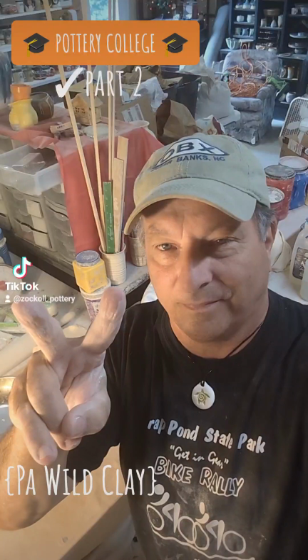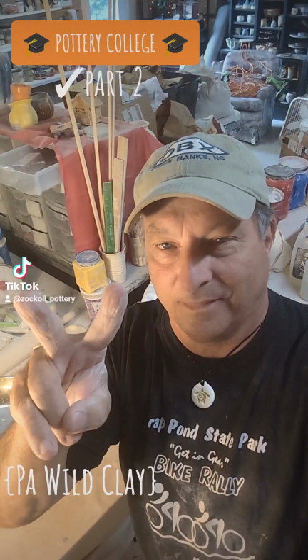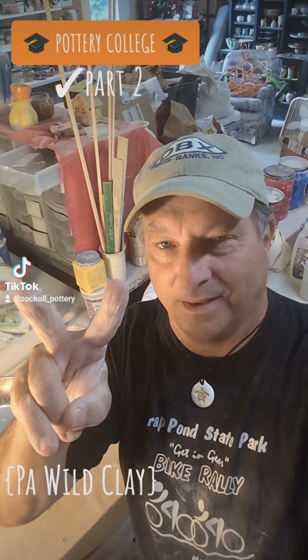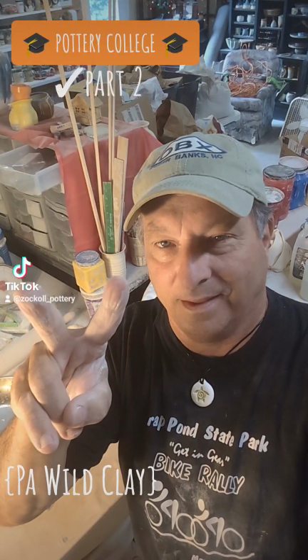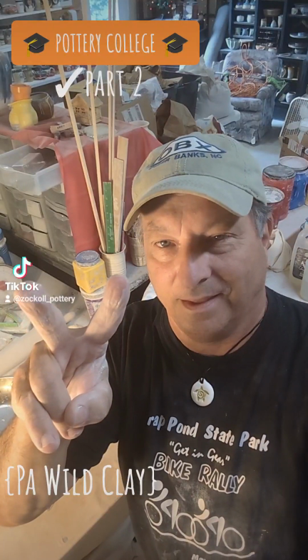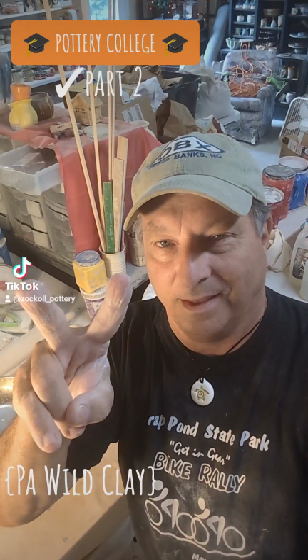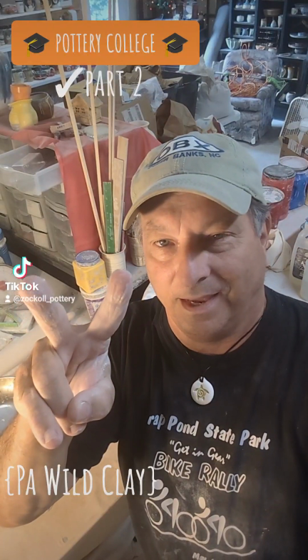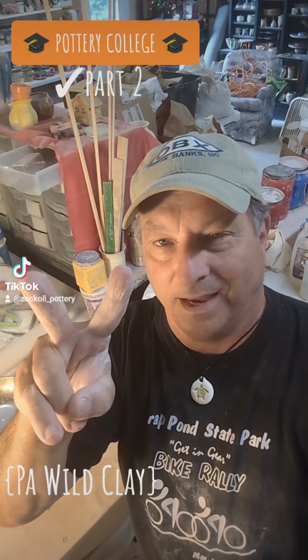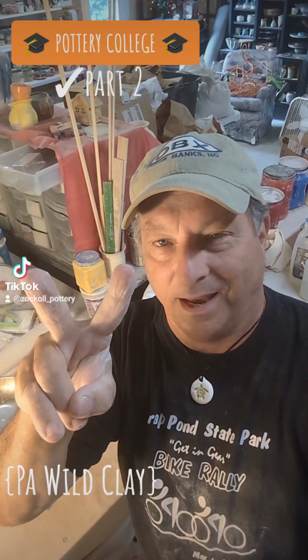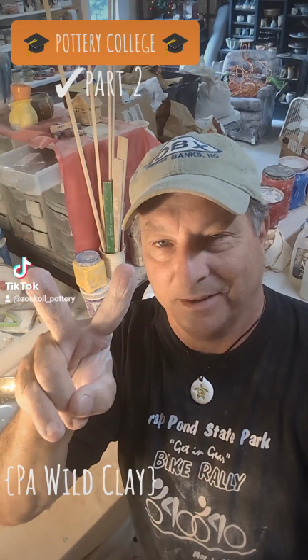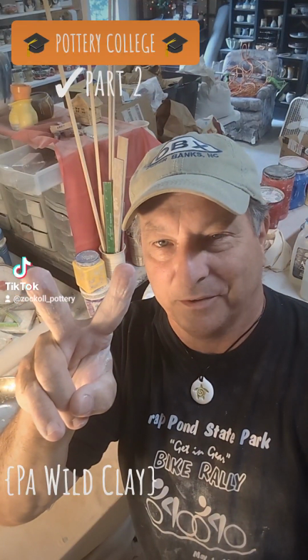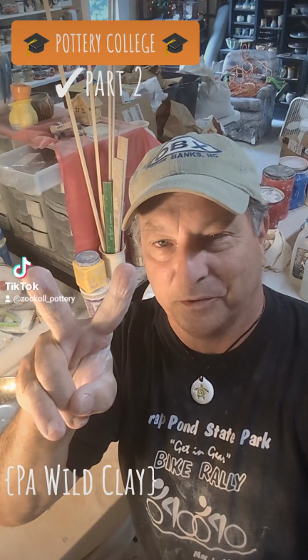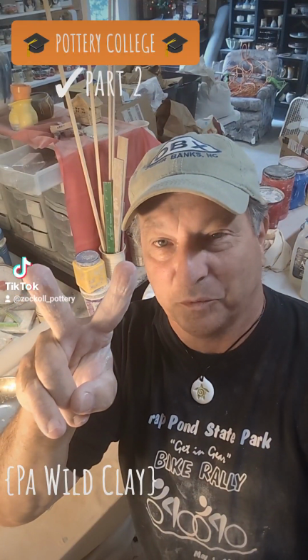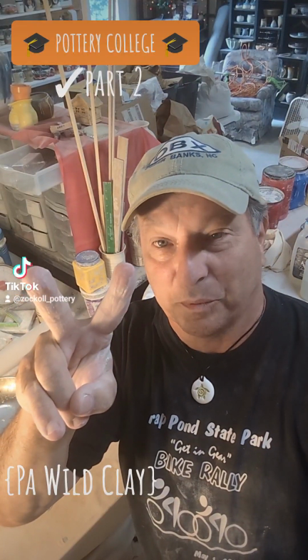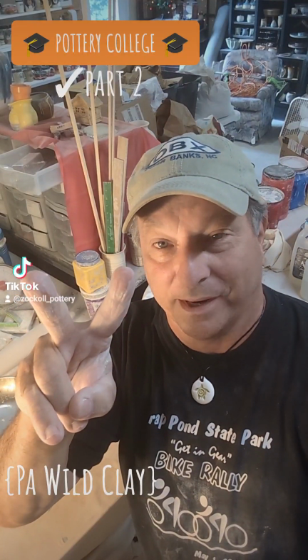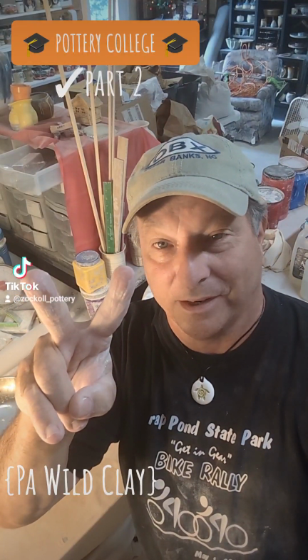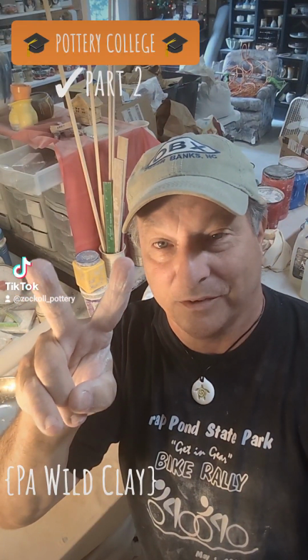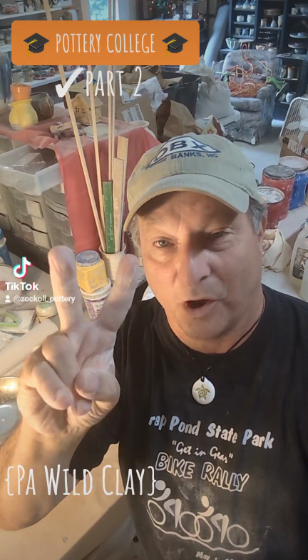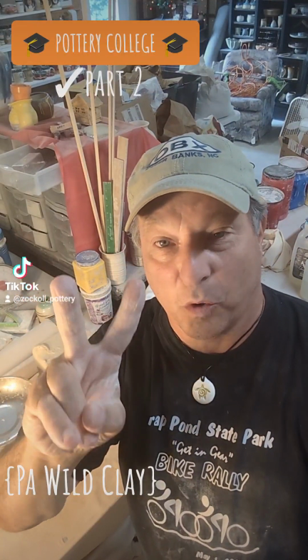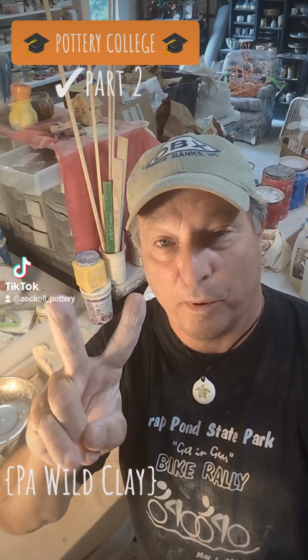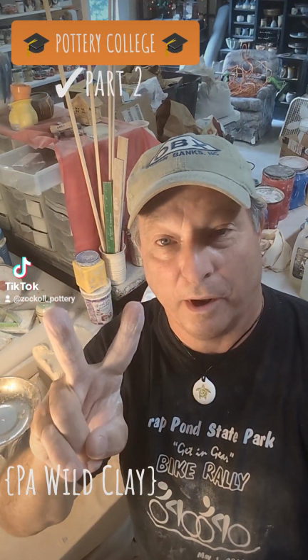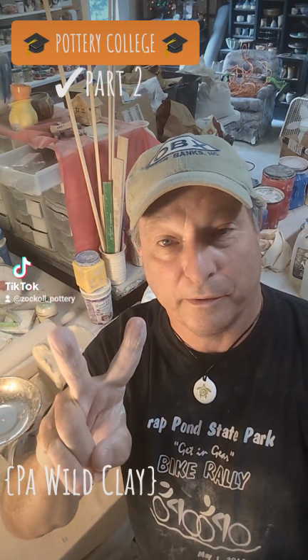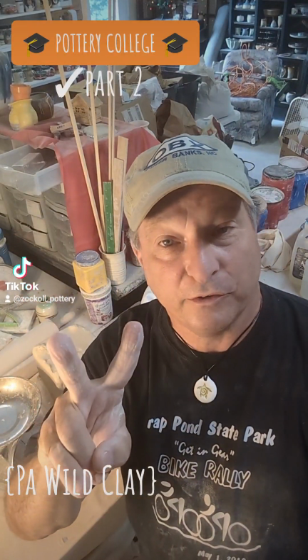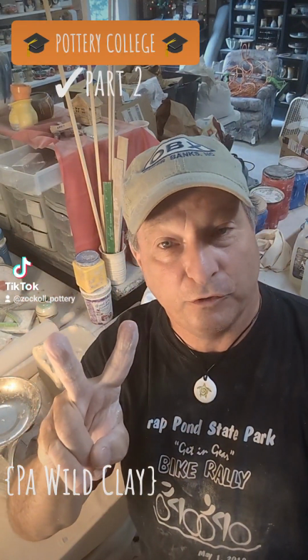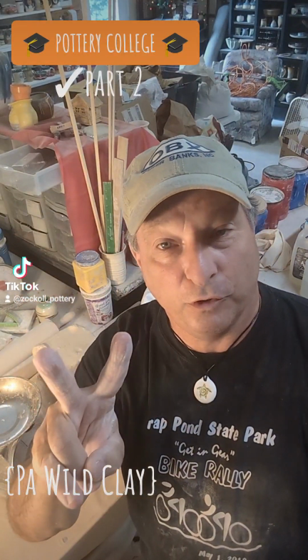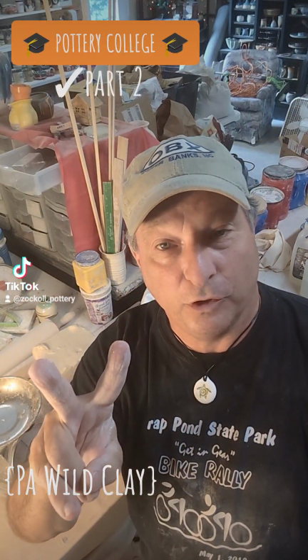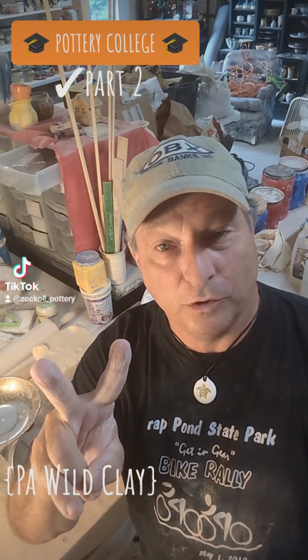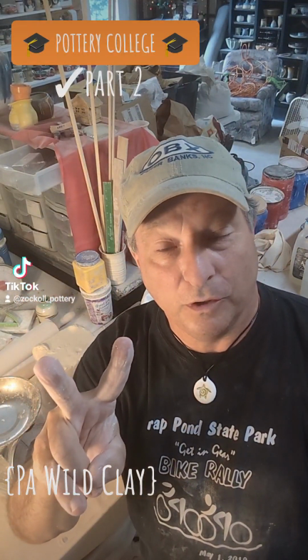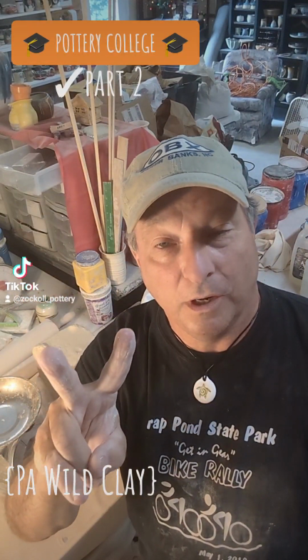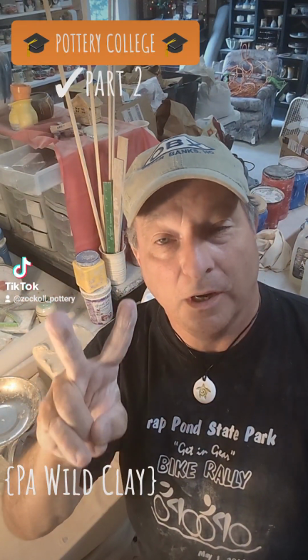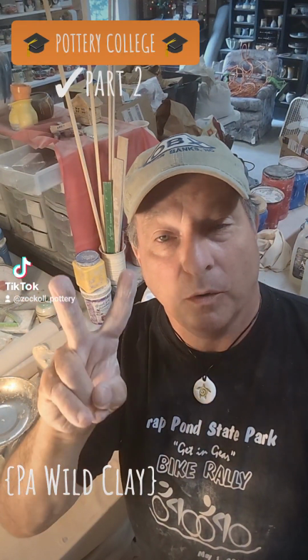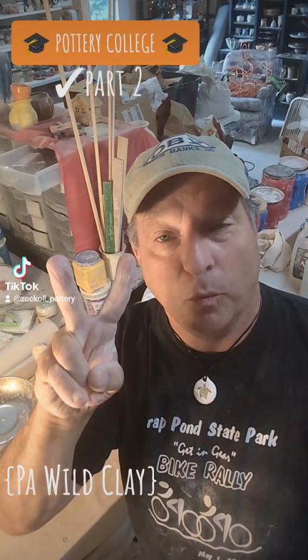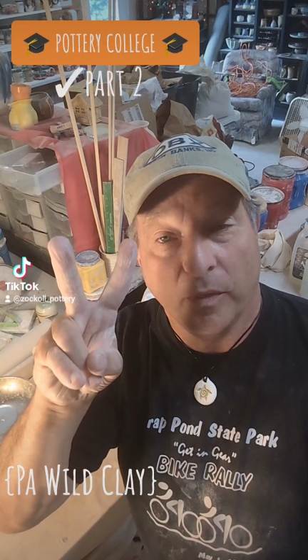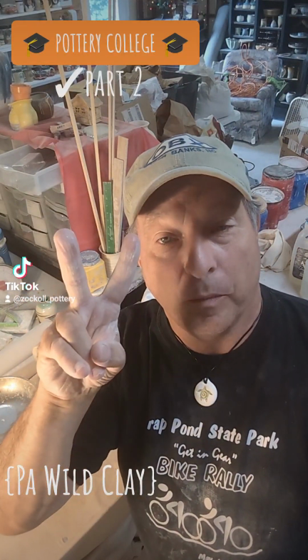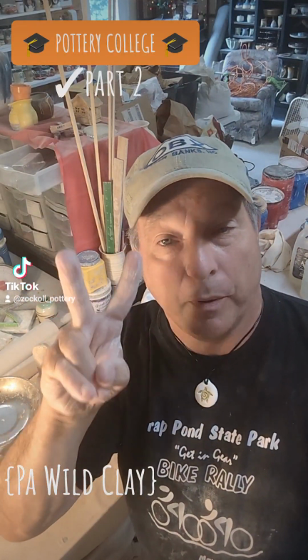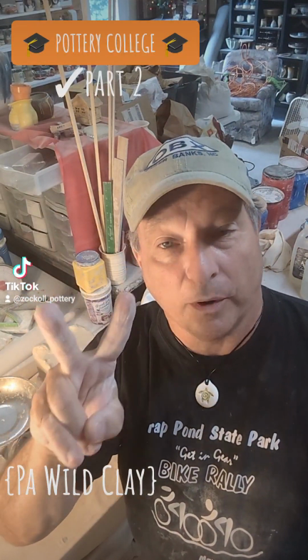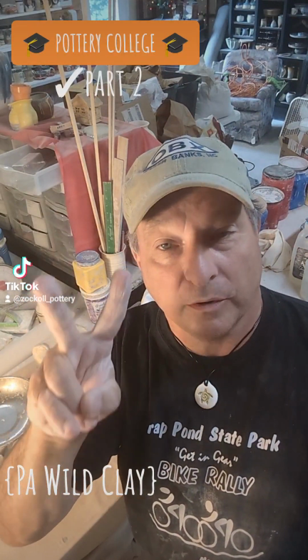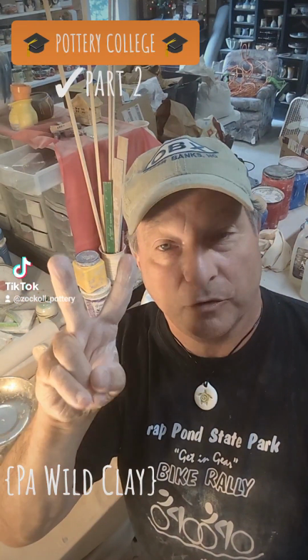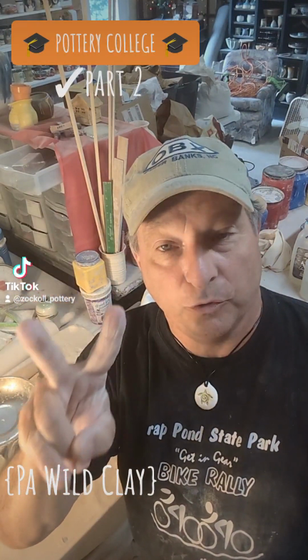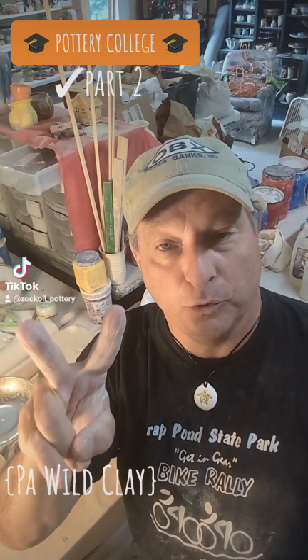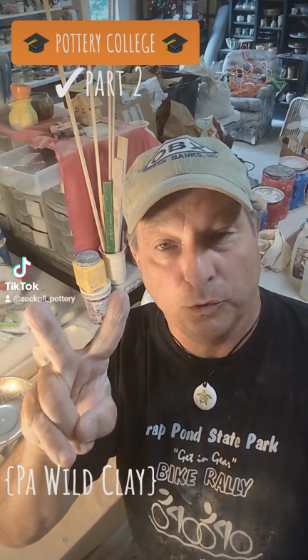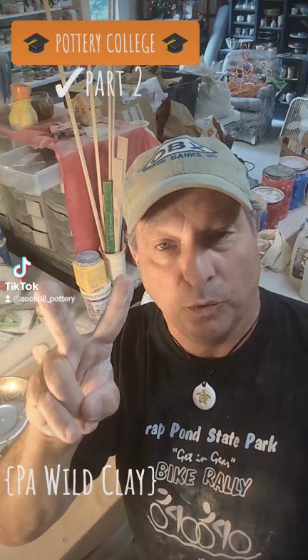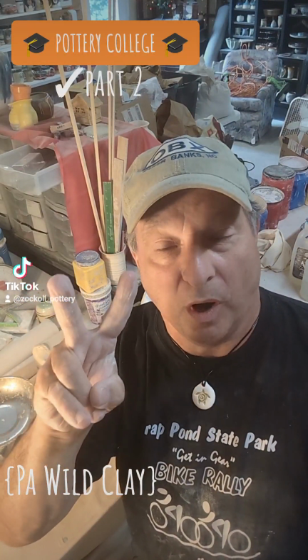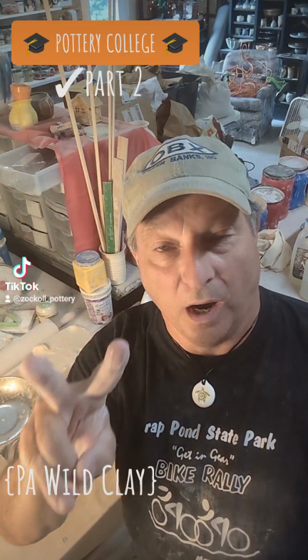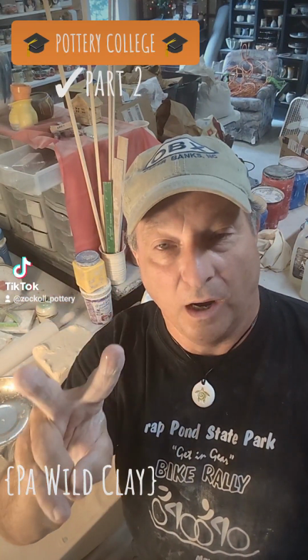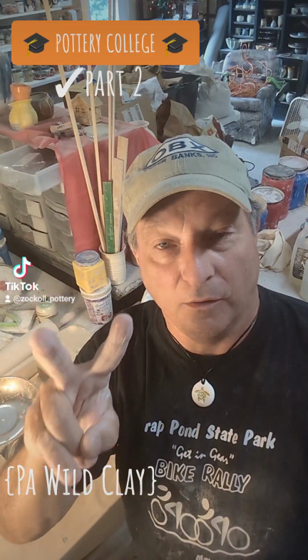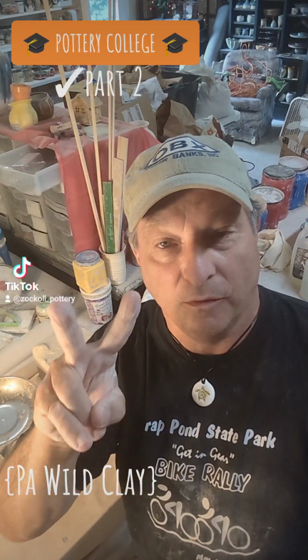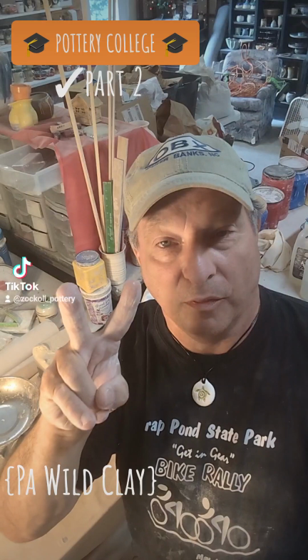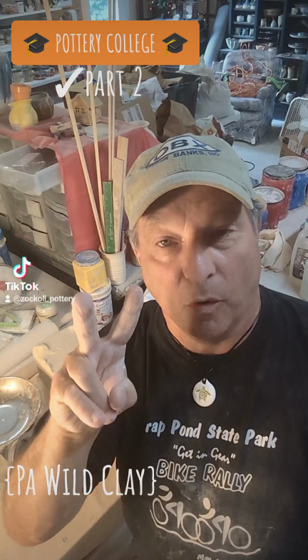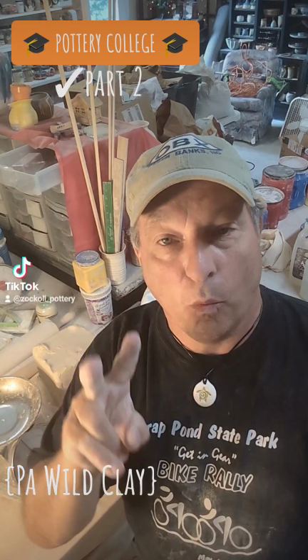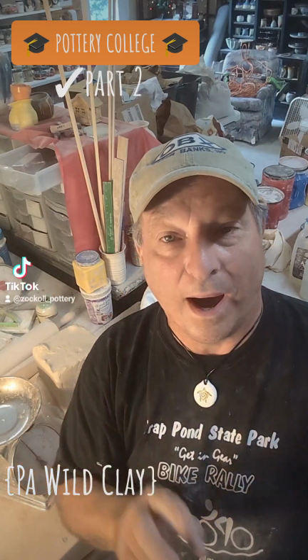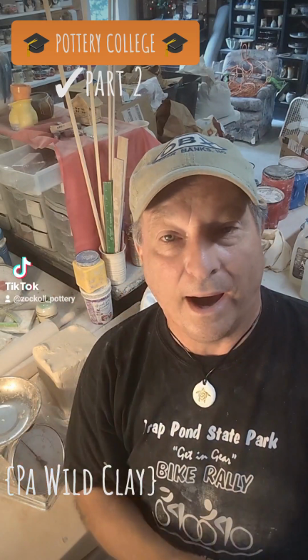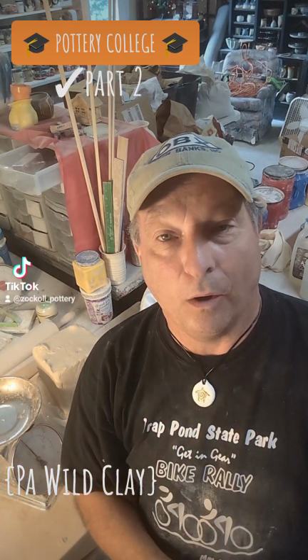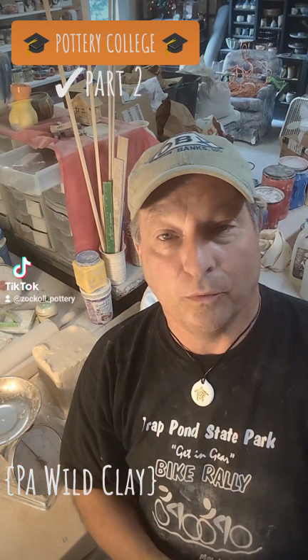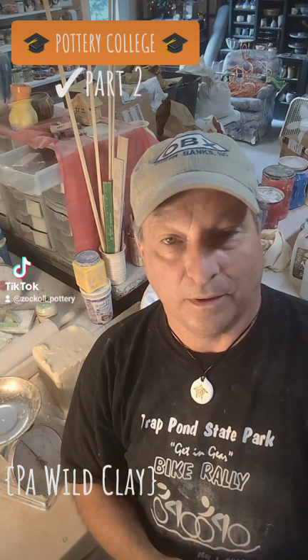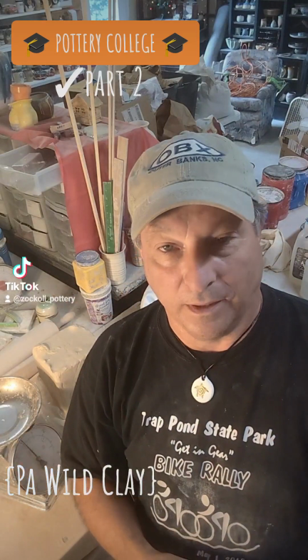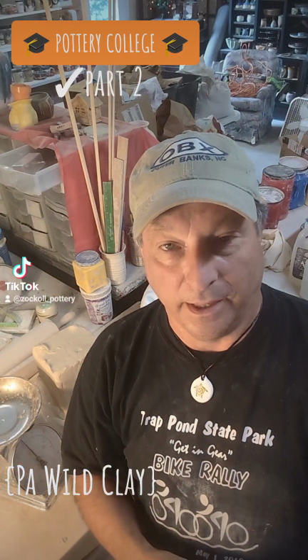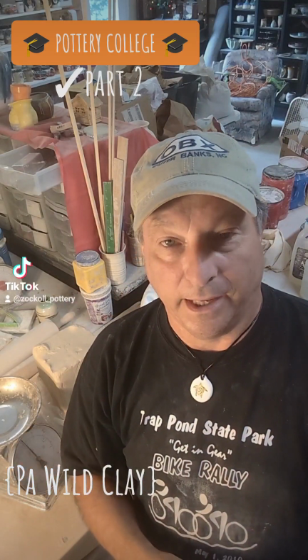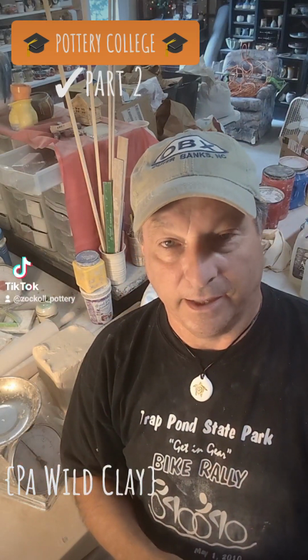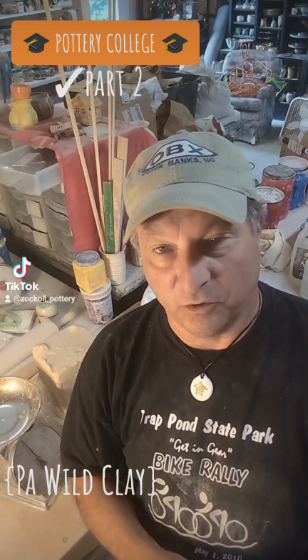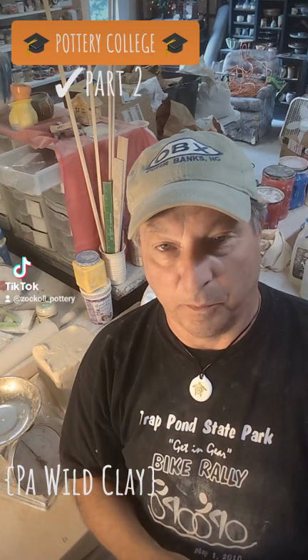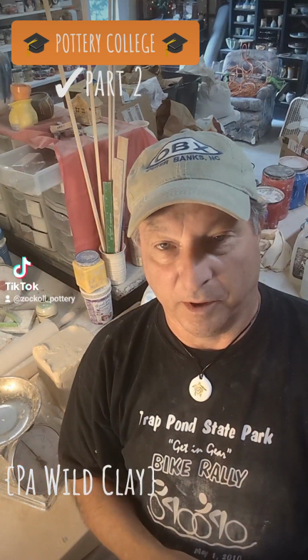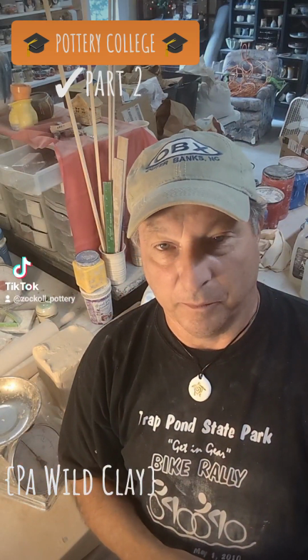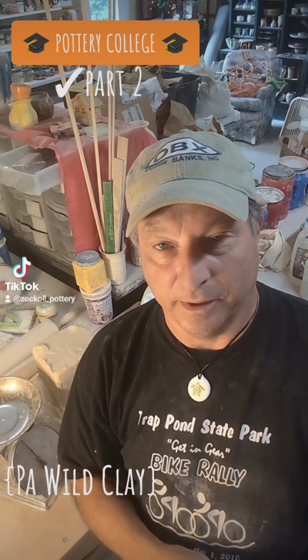Hey guys, this is Brent at Zocco Pottery Studio with part two of the Wild Clay Experiment.